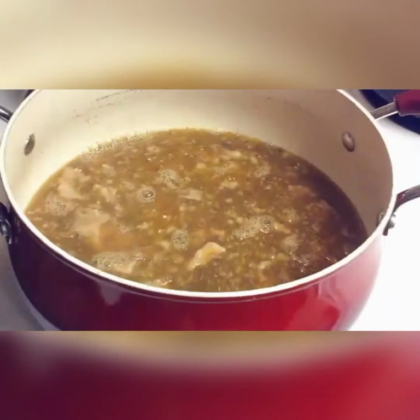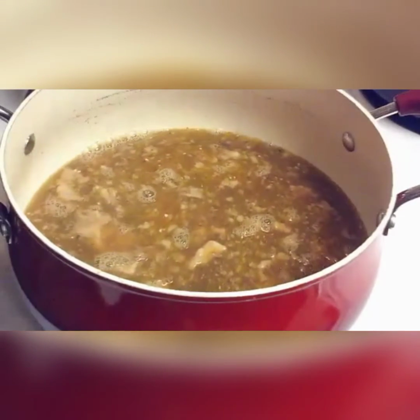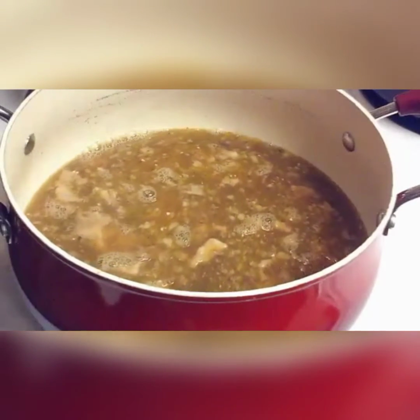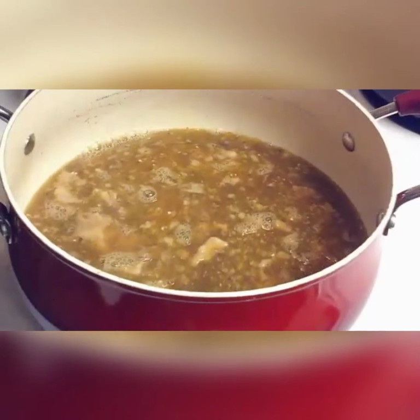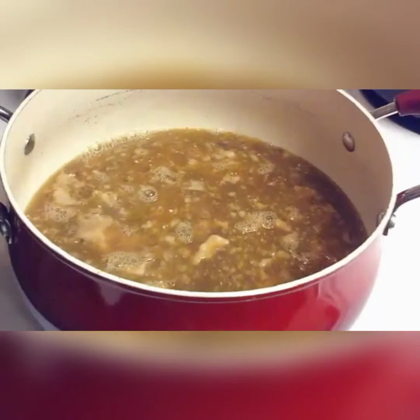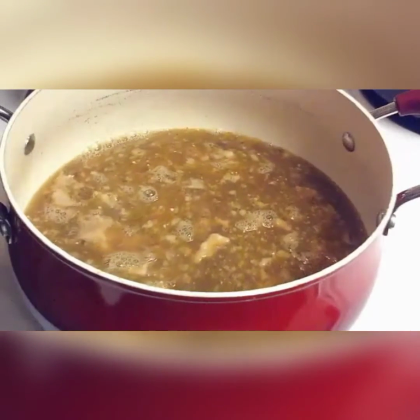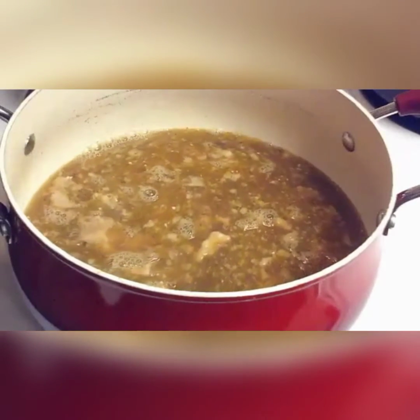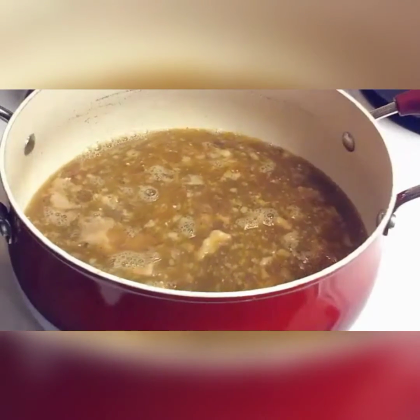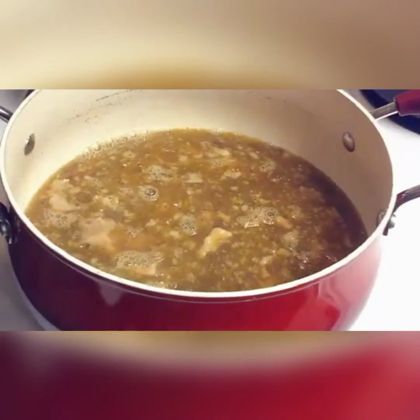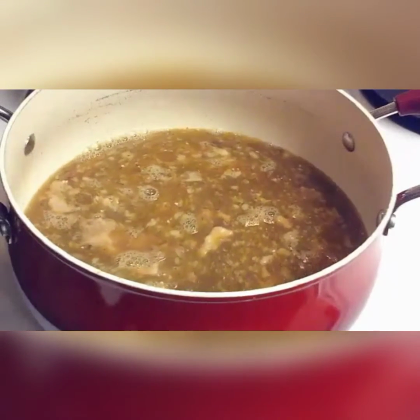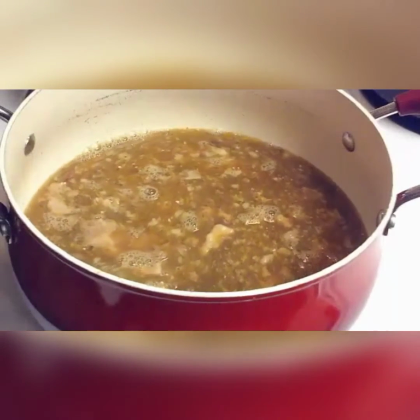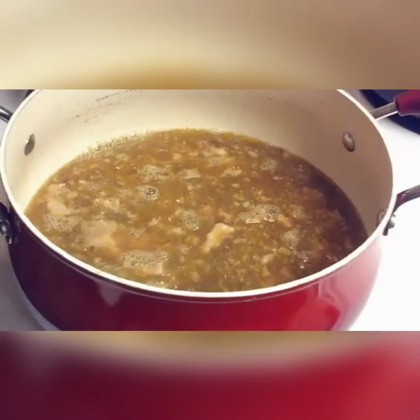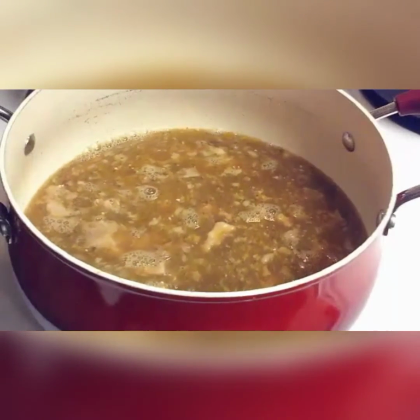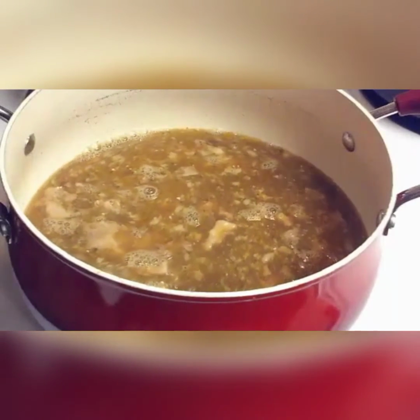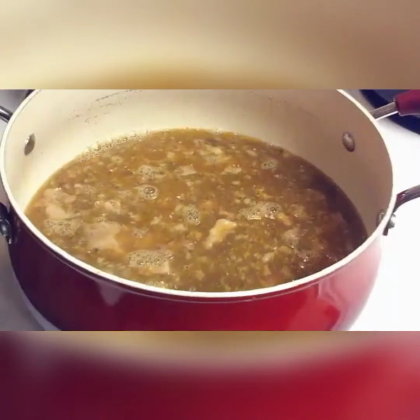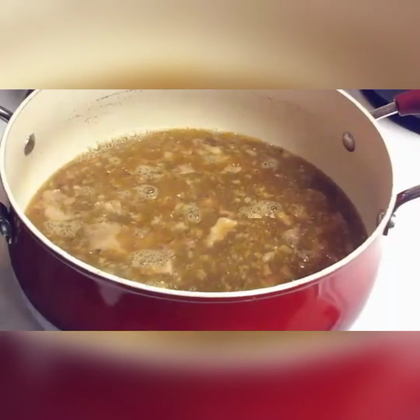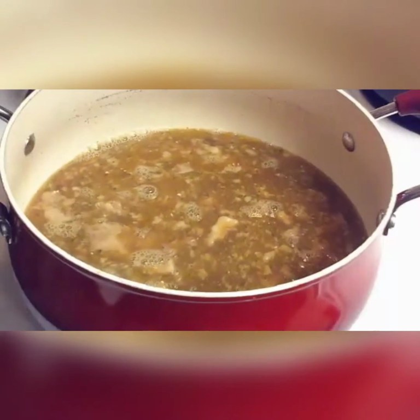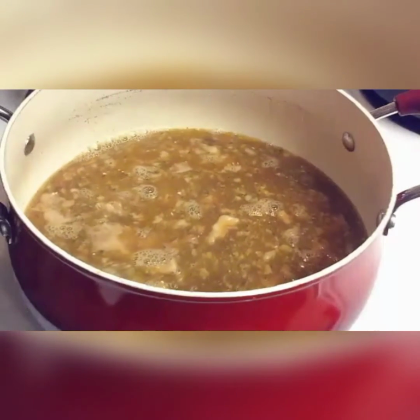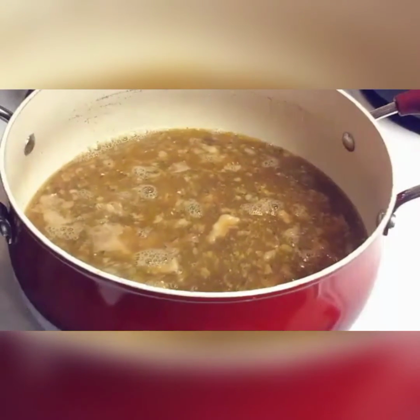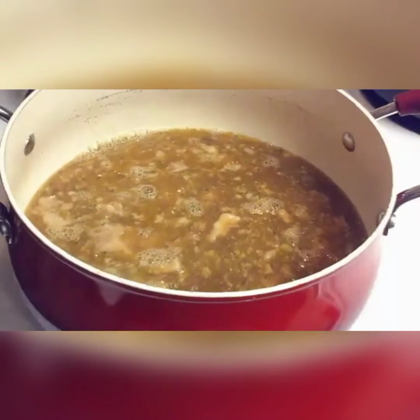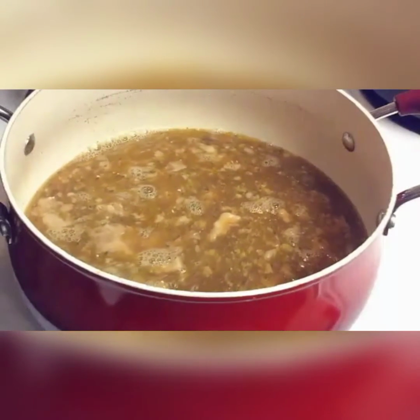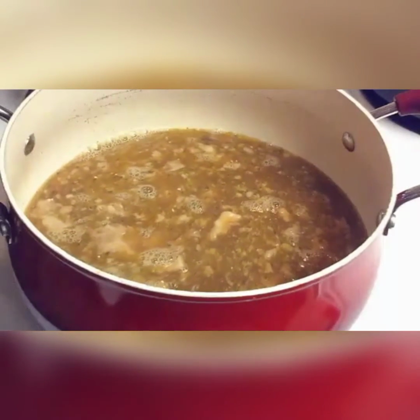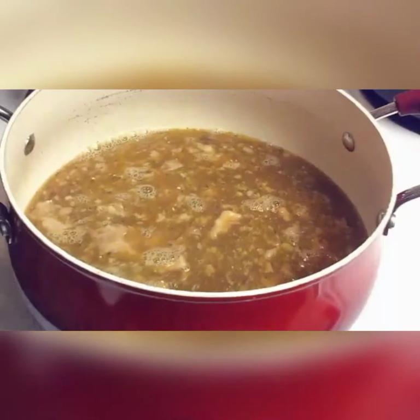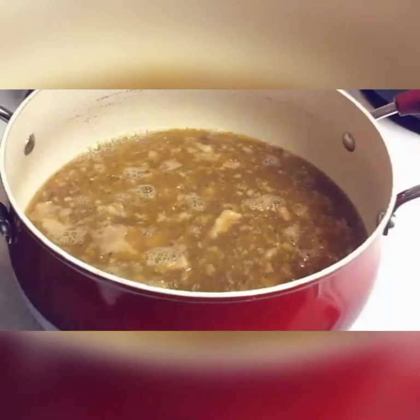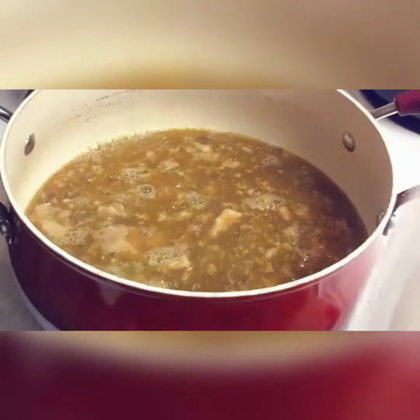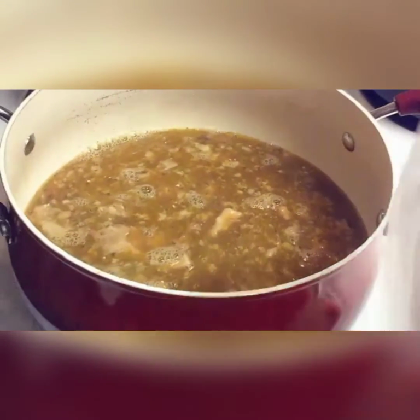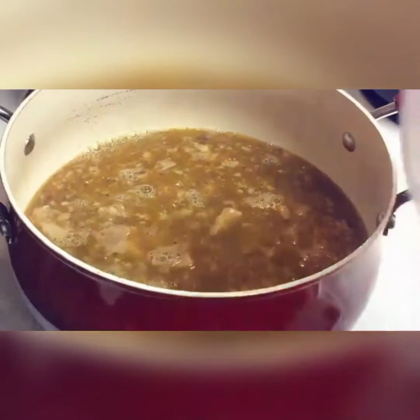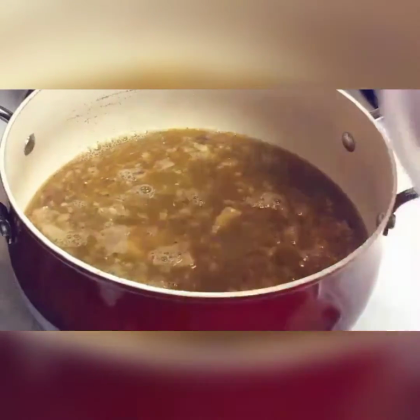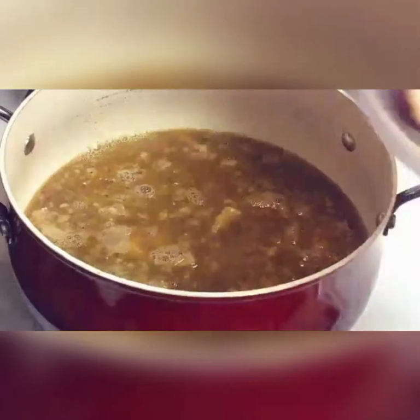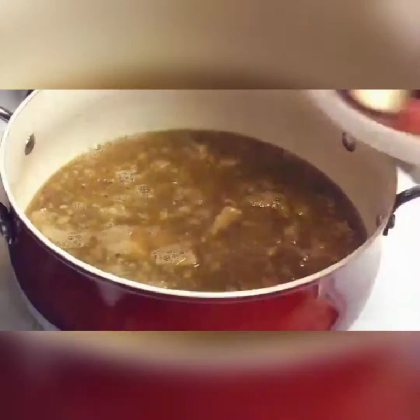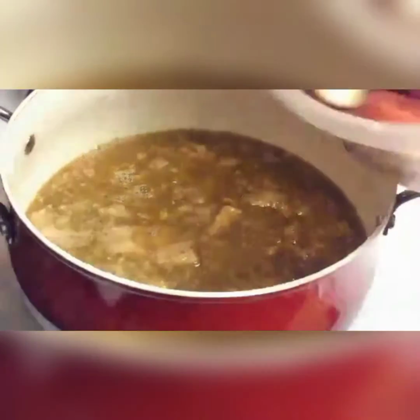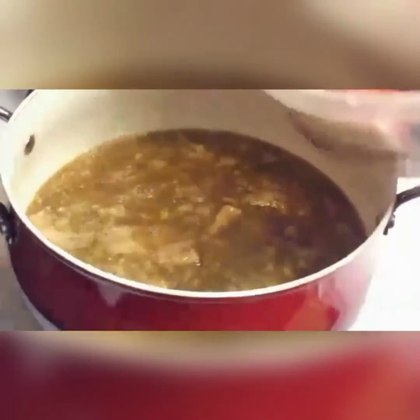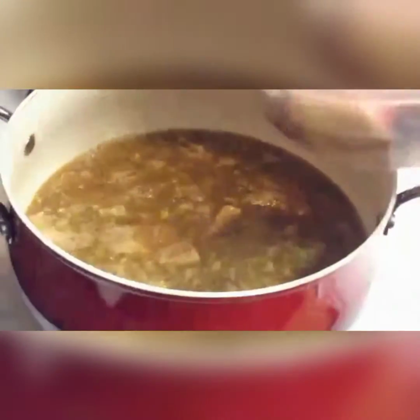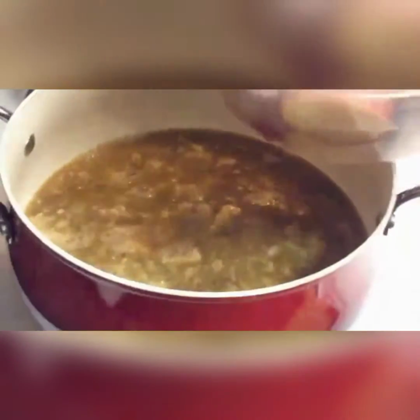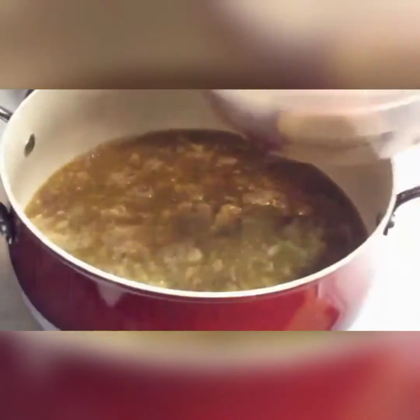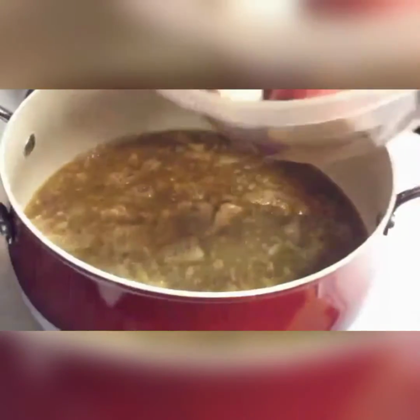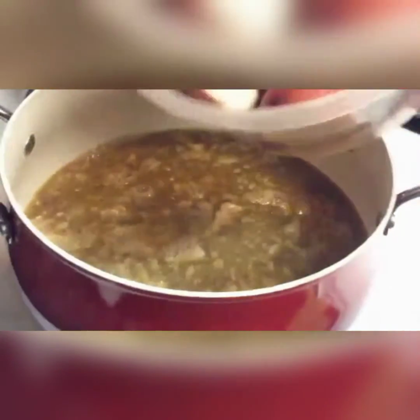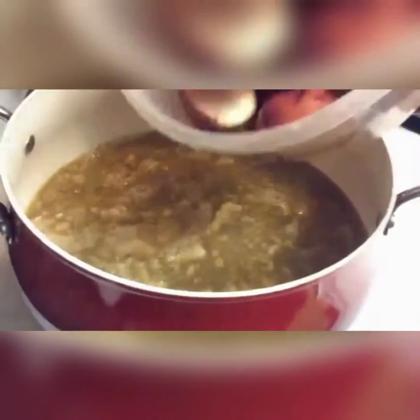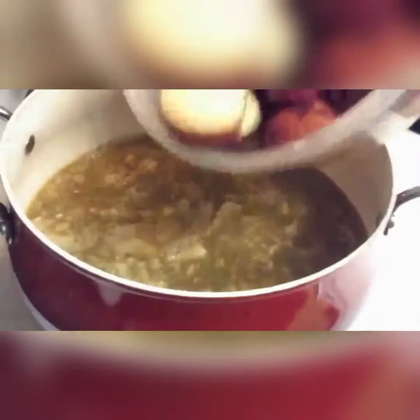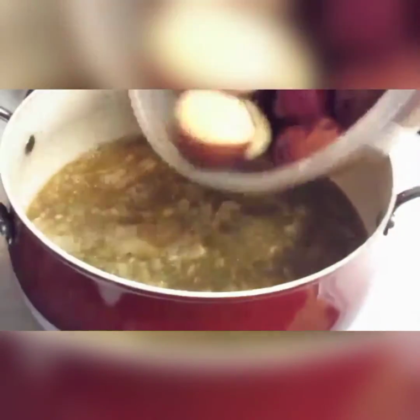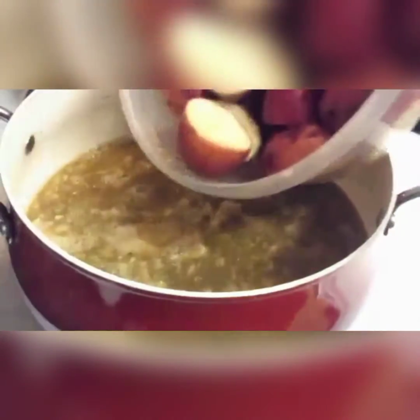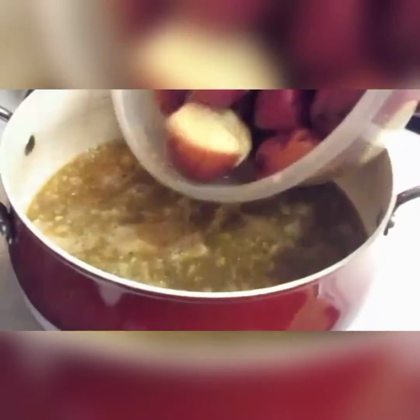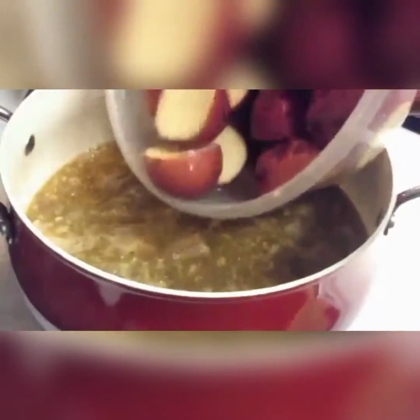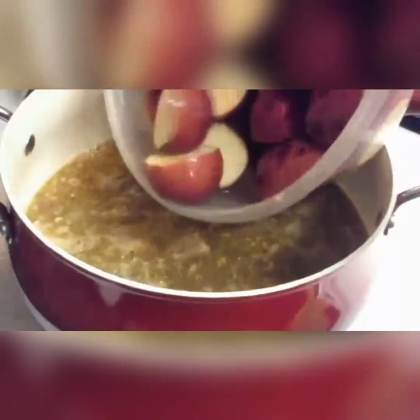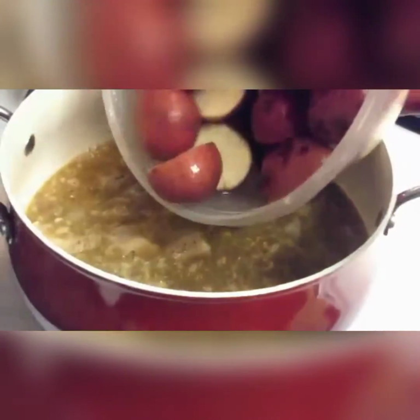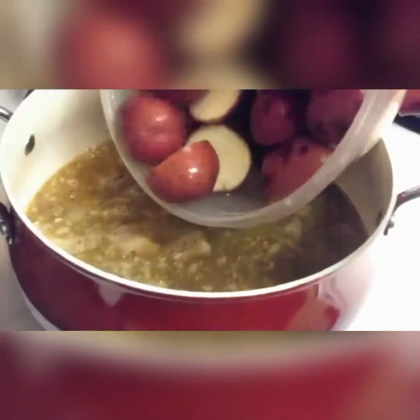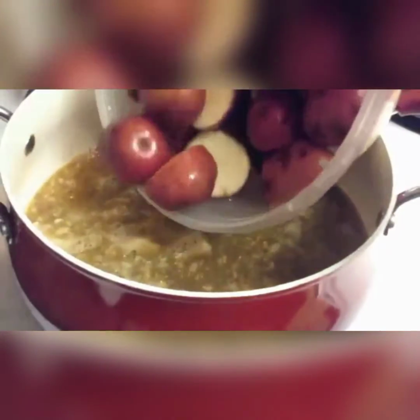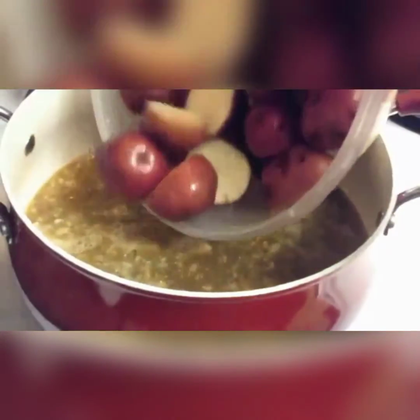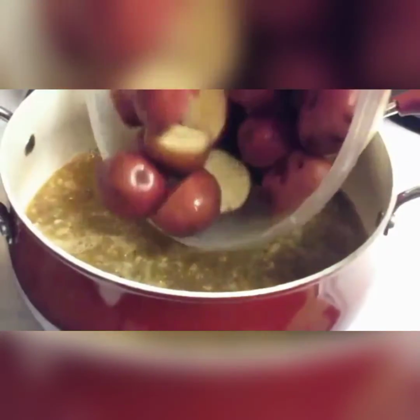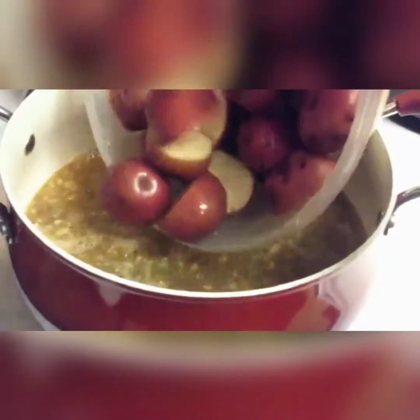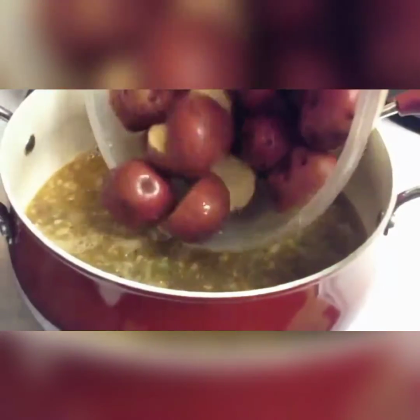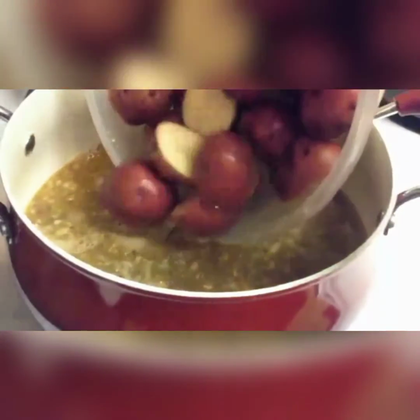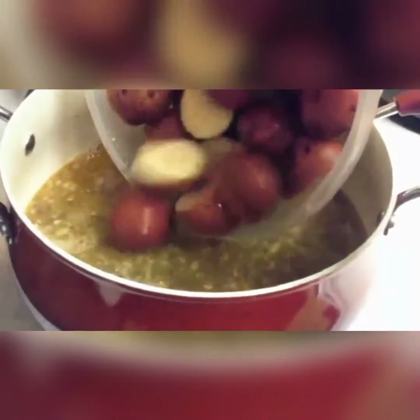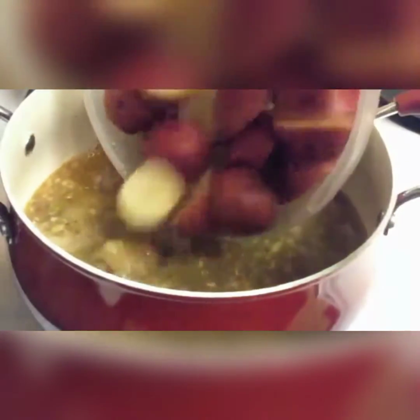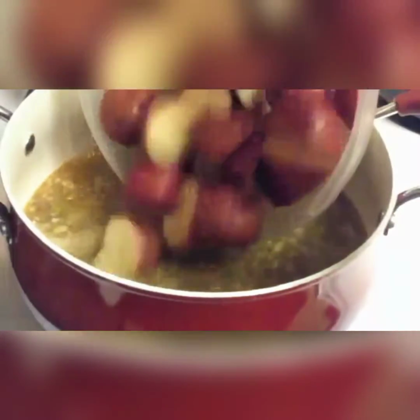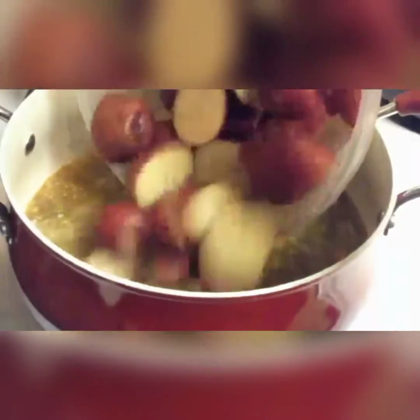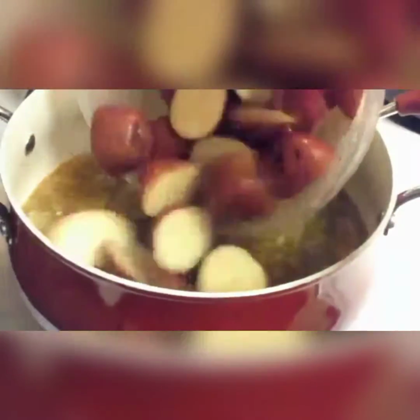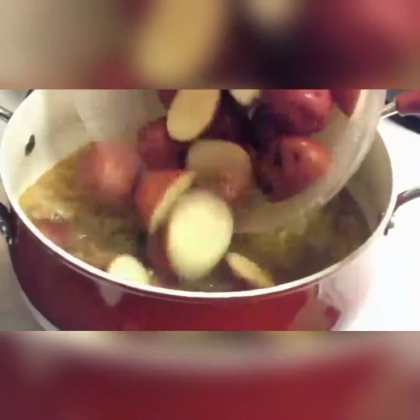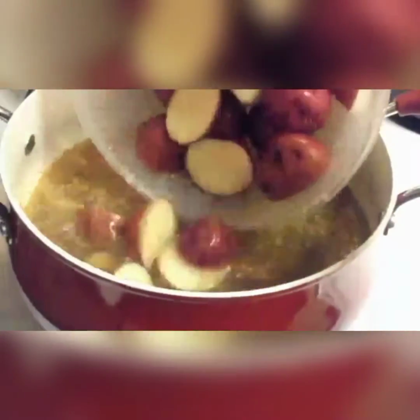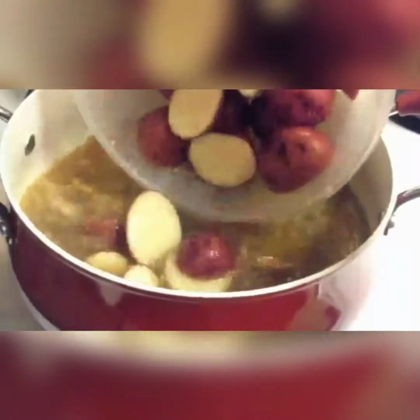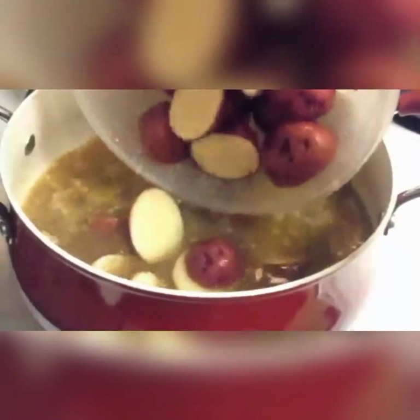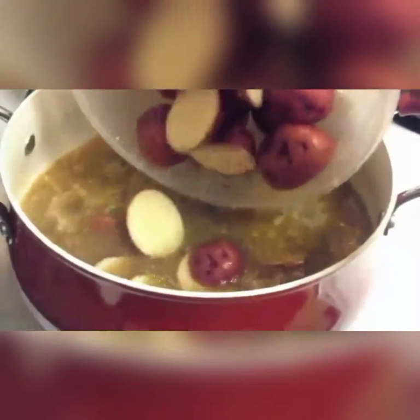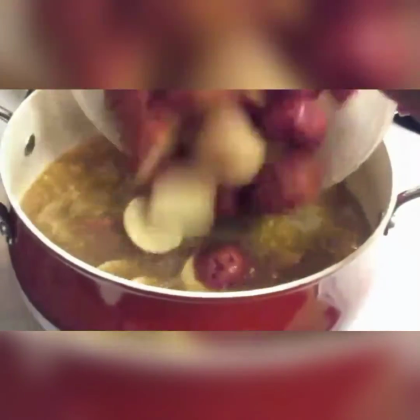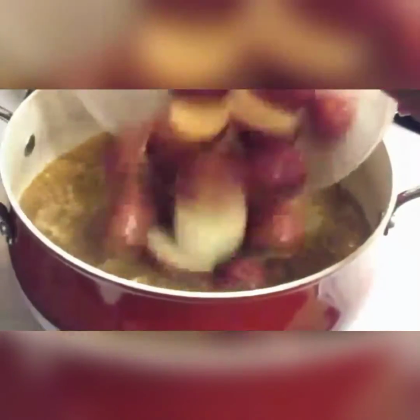I got my potatoes - I got red potatoes cut up. I'm going to go ahead and pour those in.